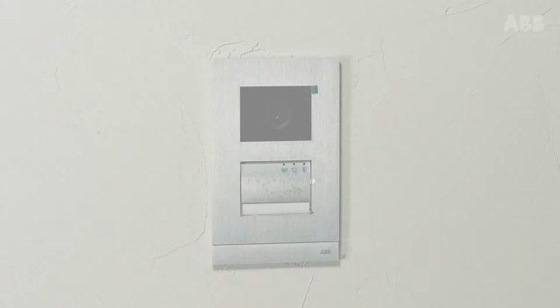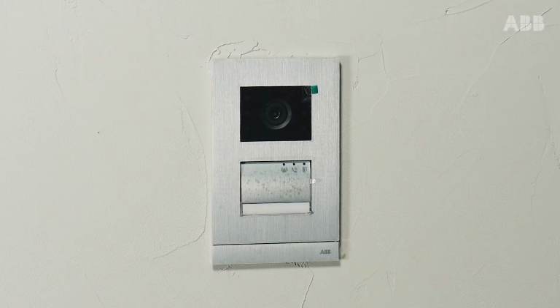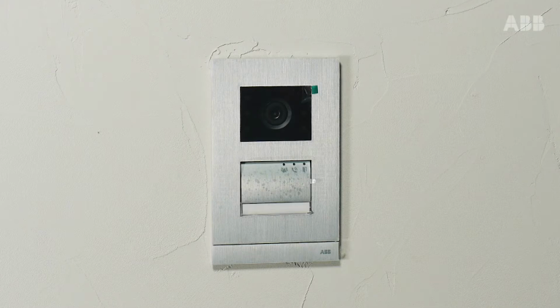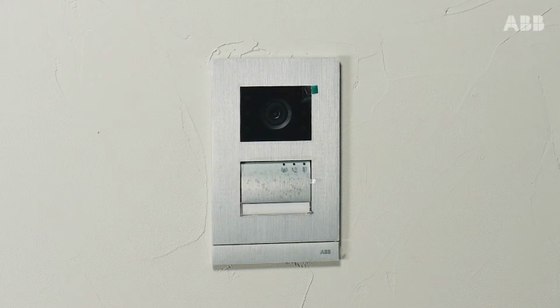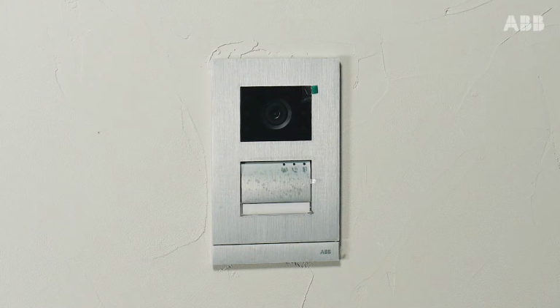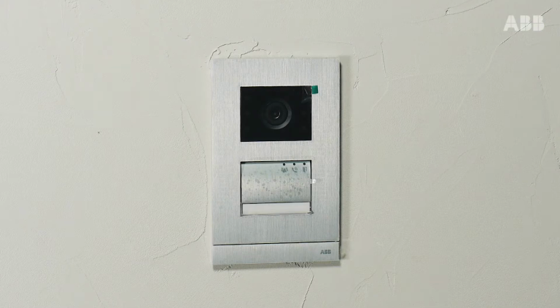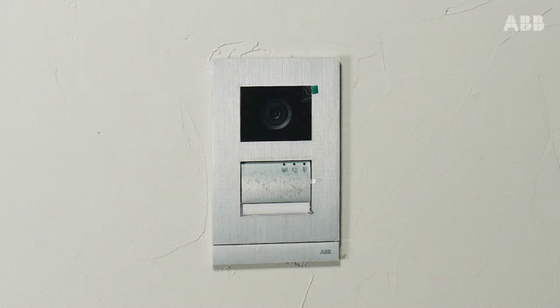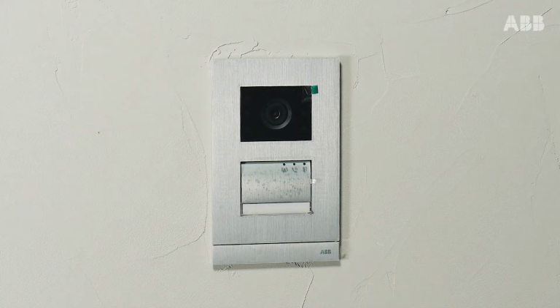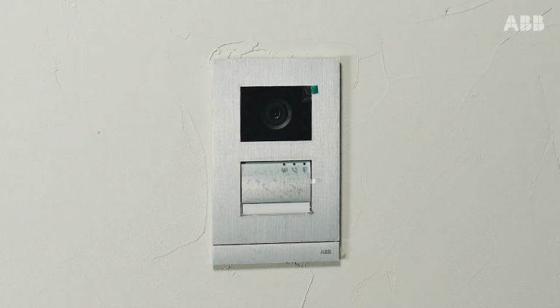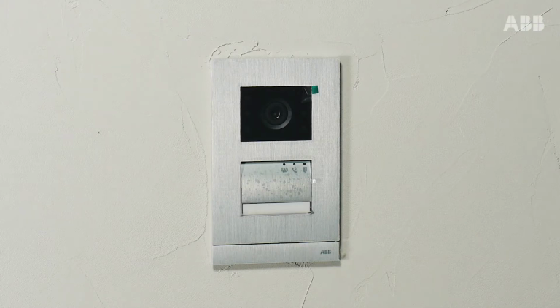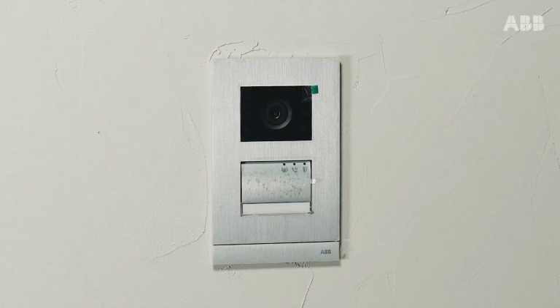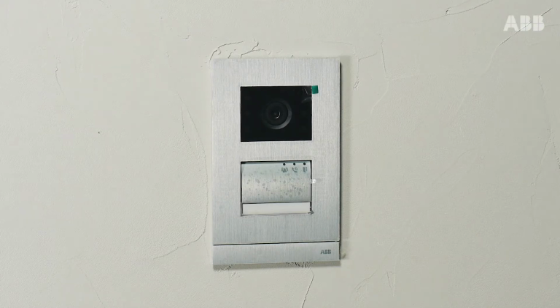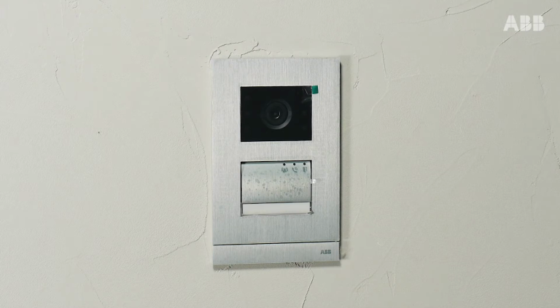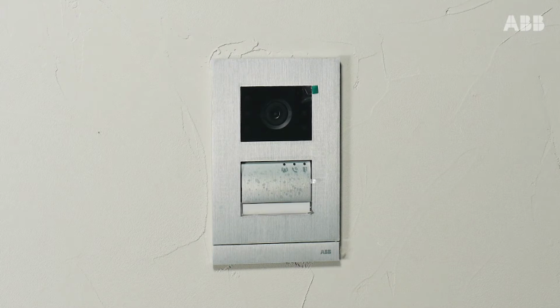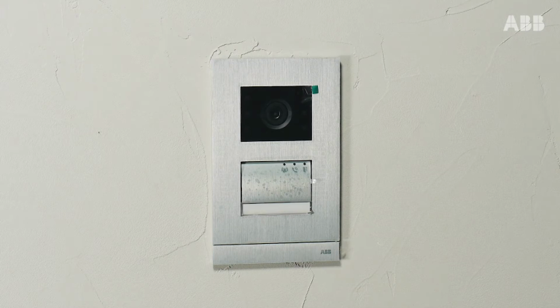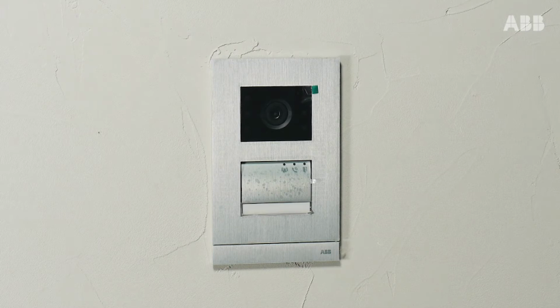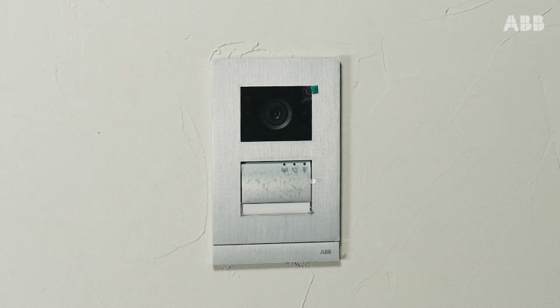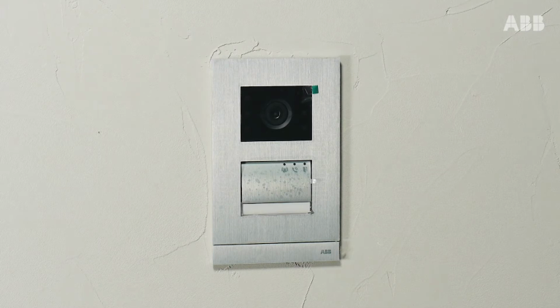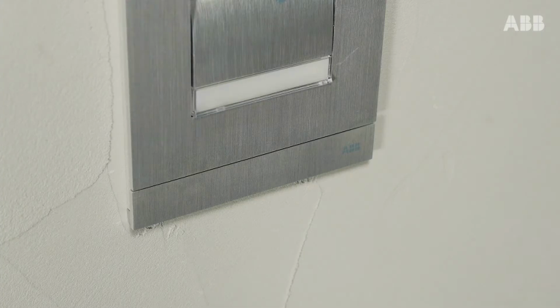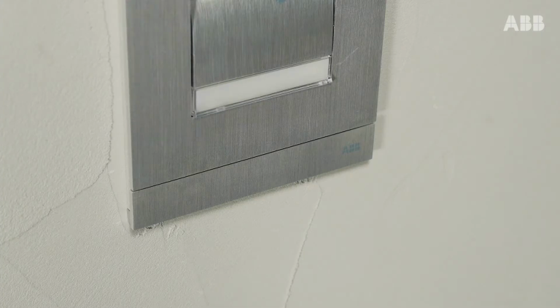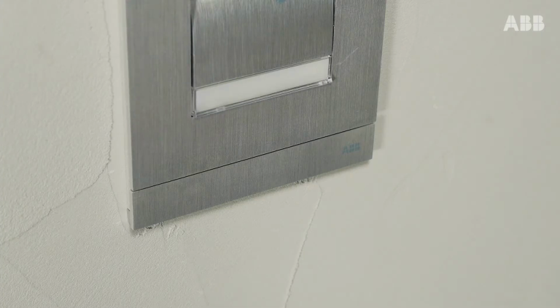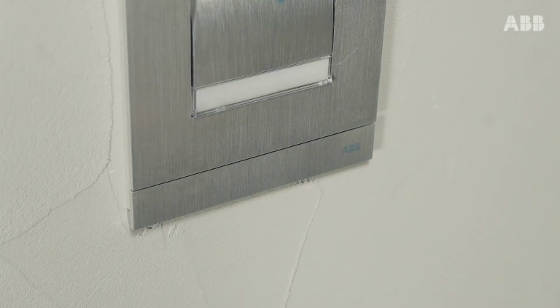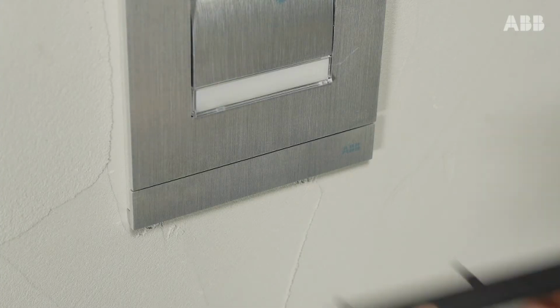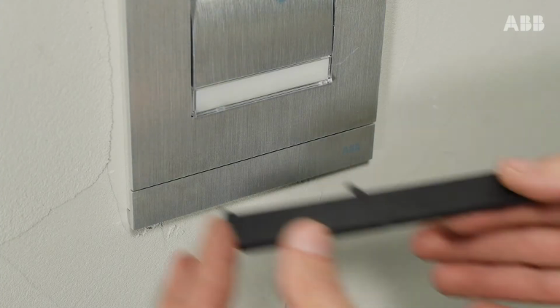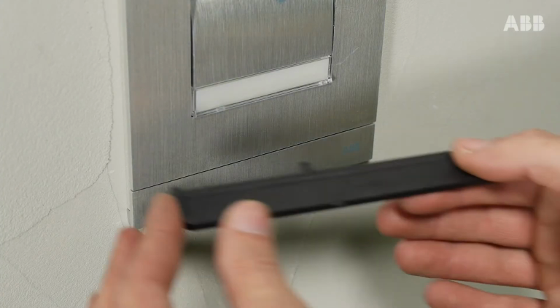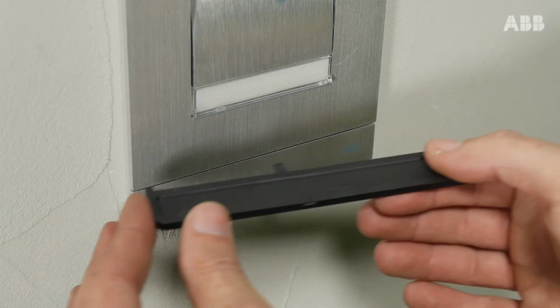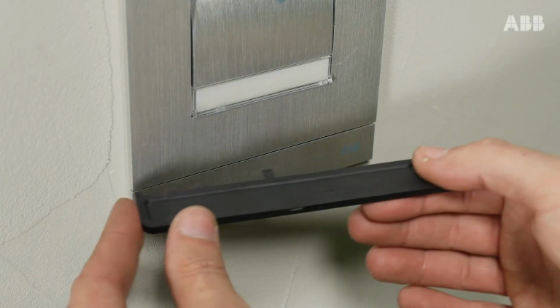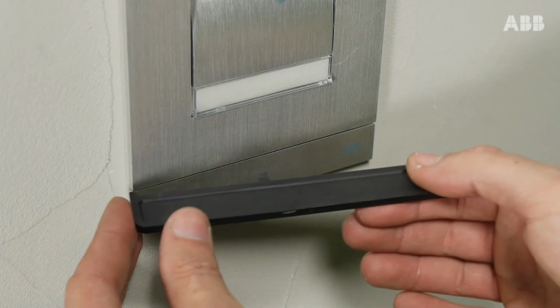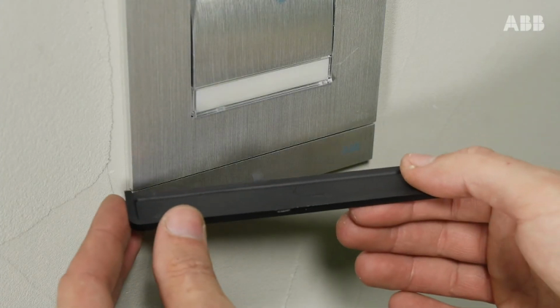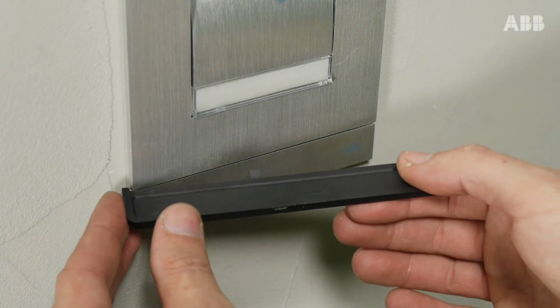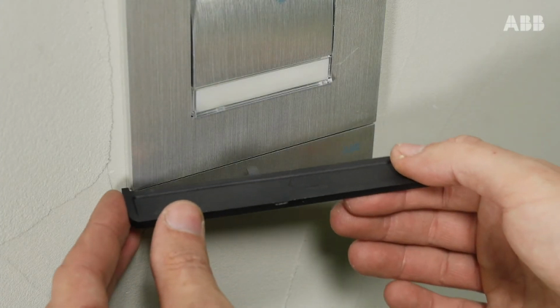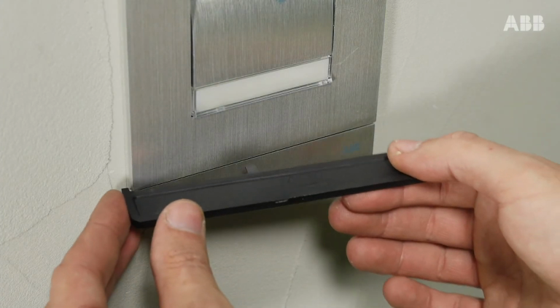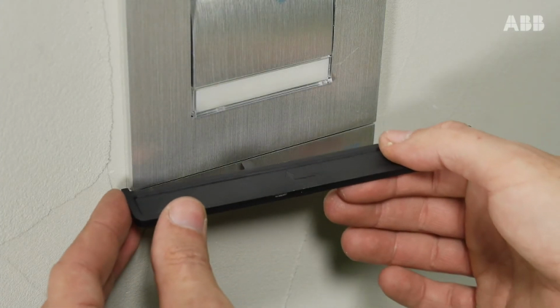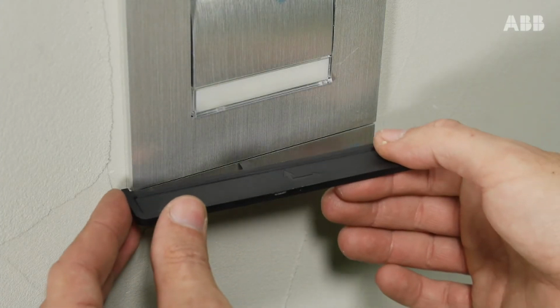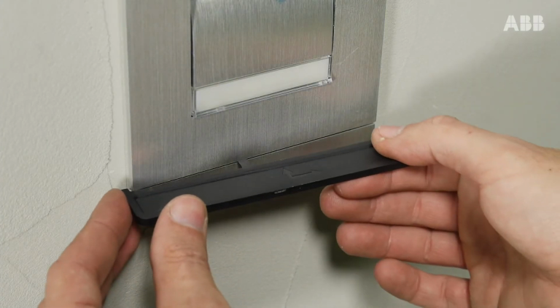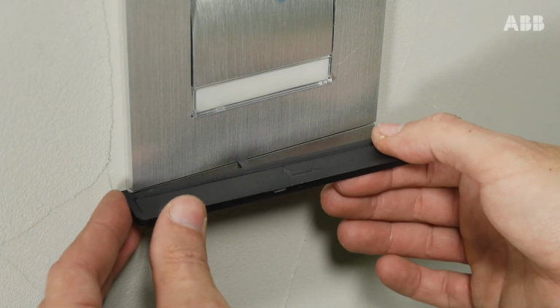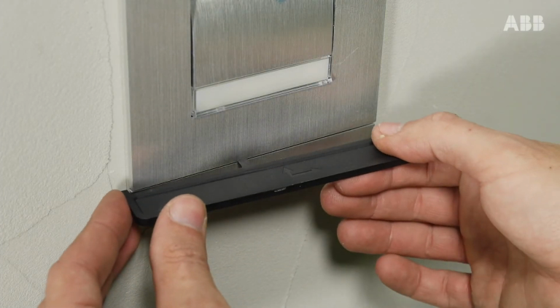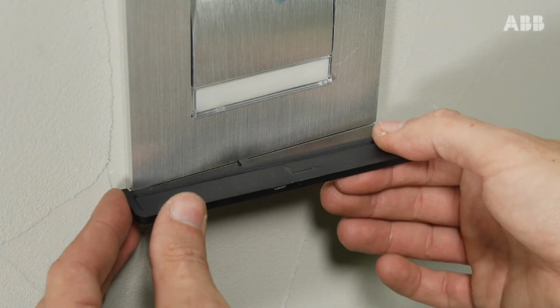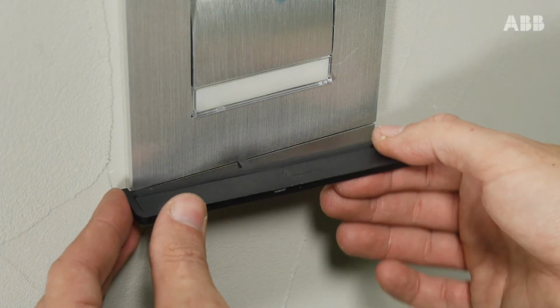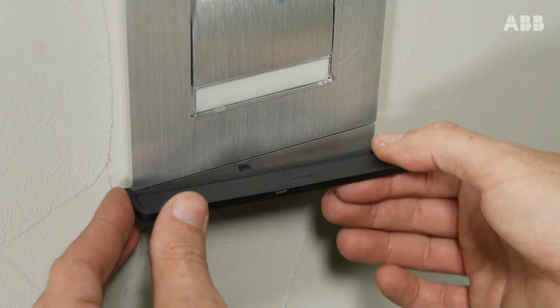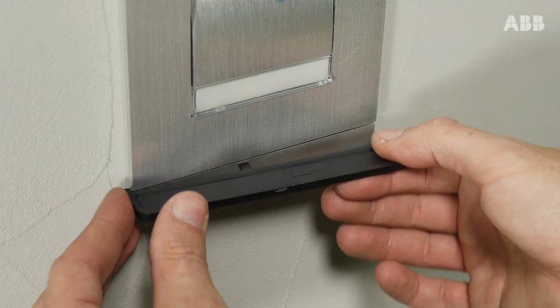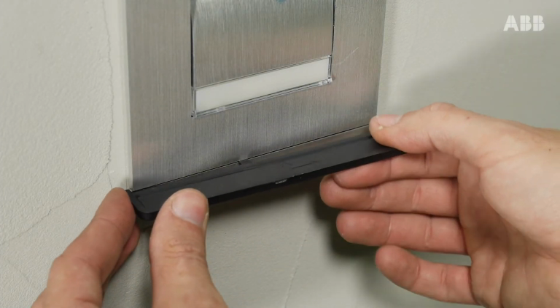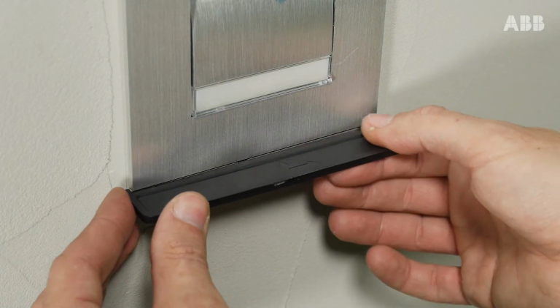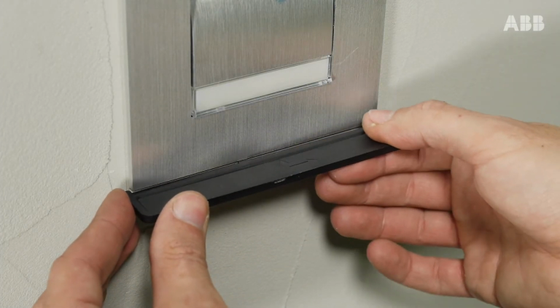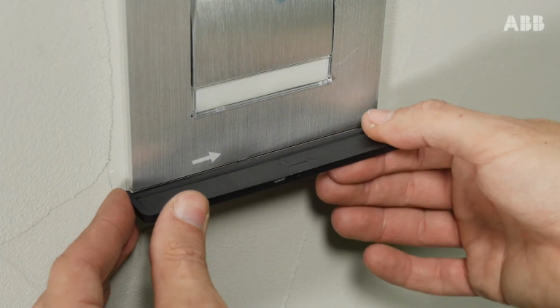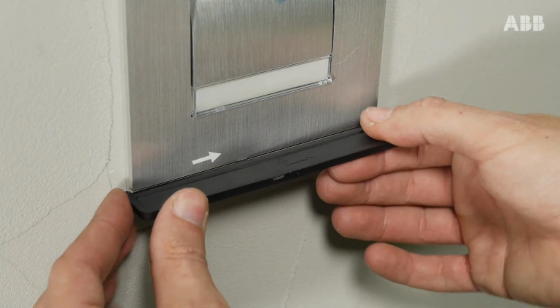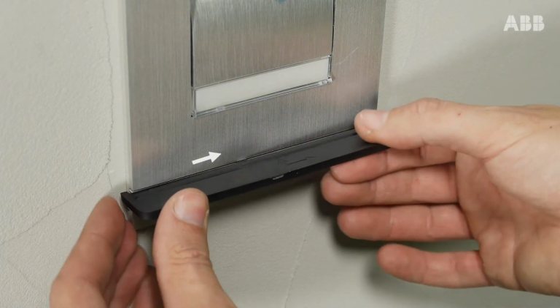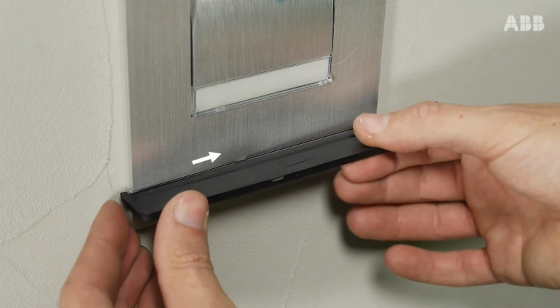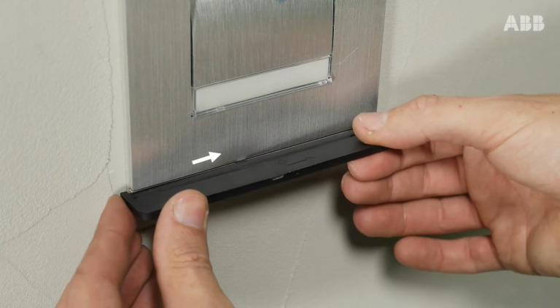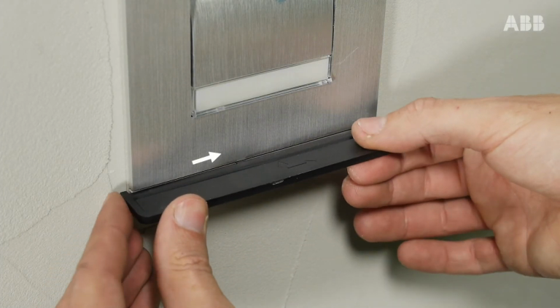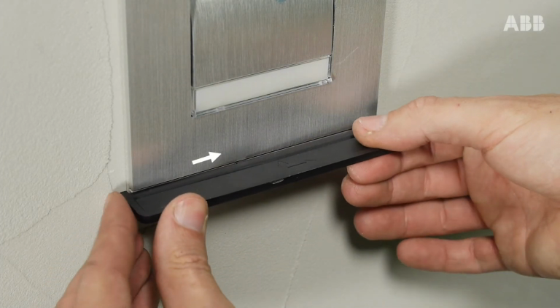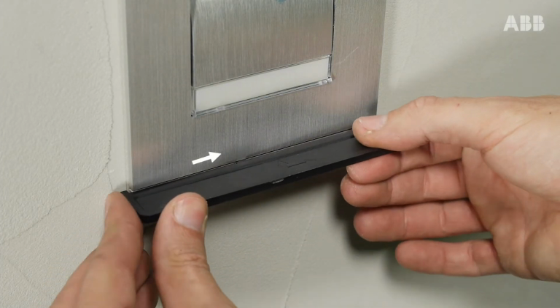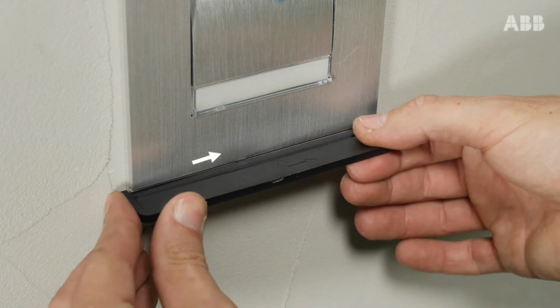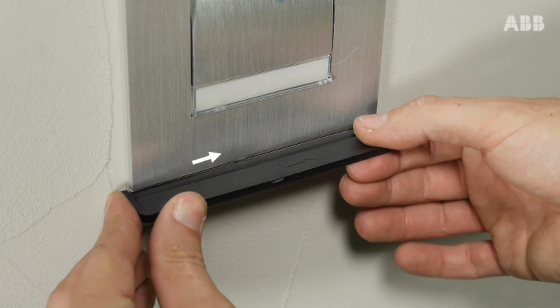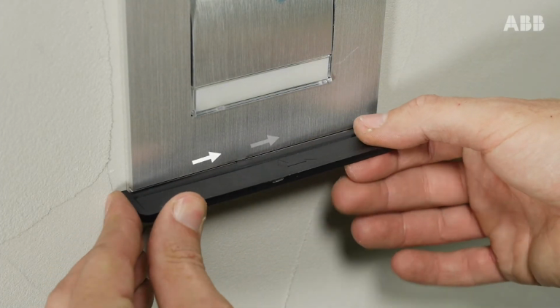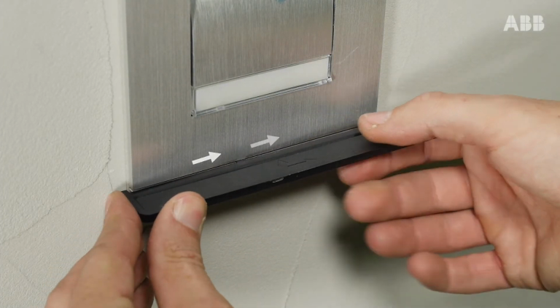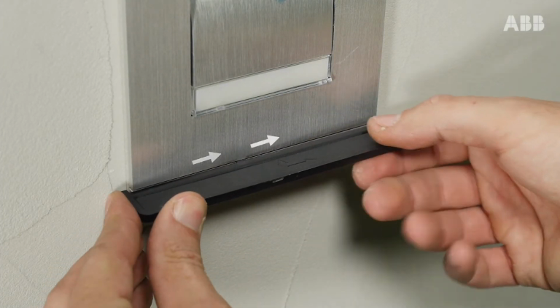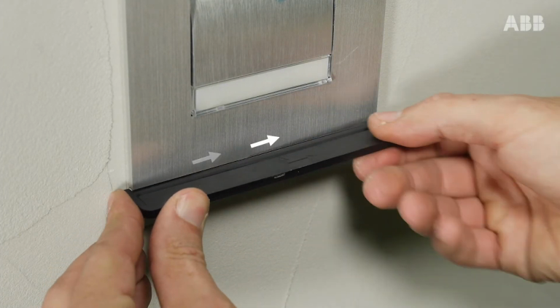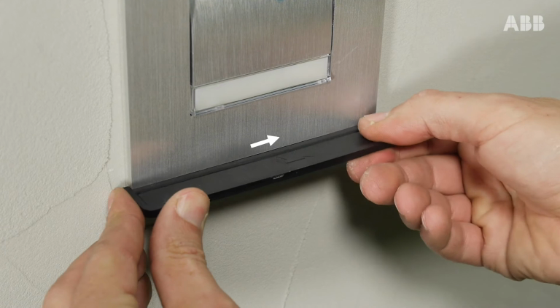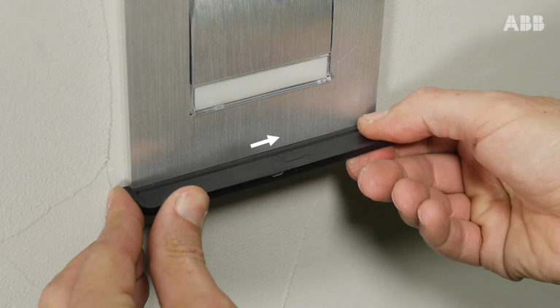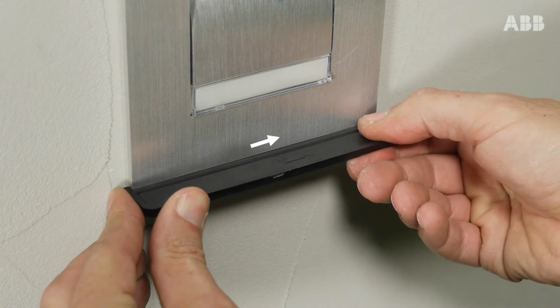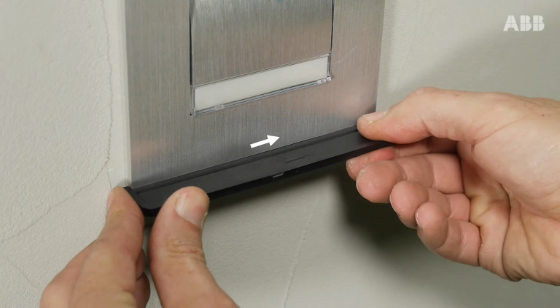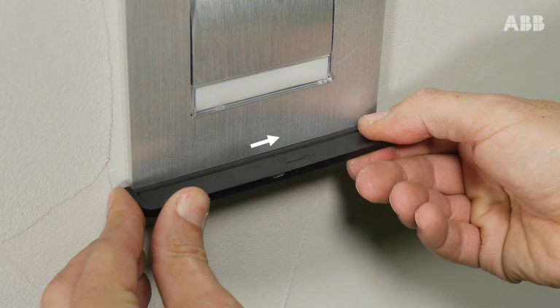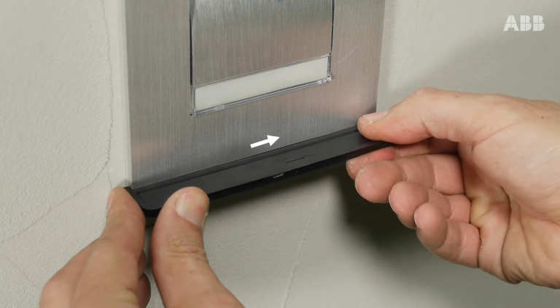Let's start the demonstration by disassembling the outdoor station using the unlocking strip provided in the kit.